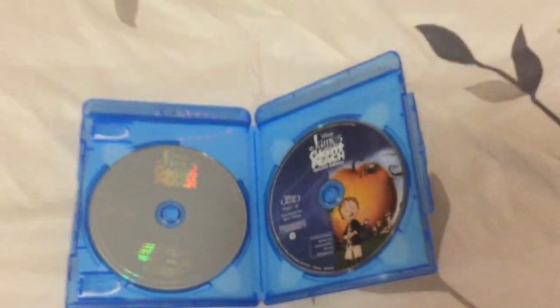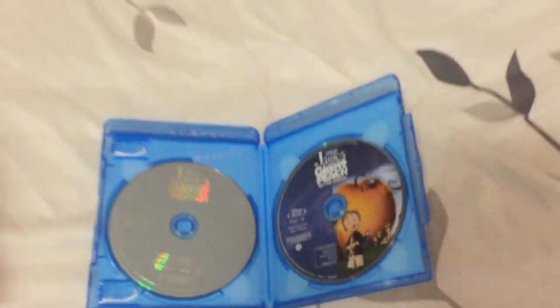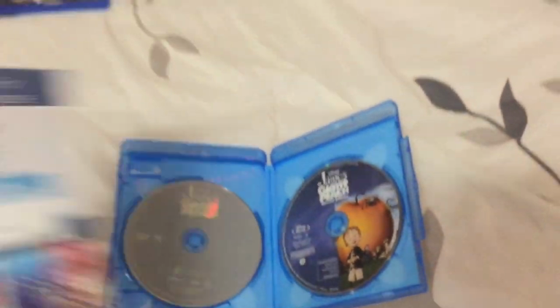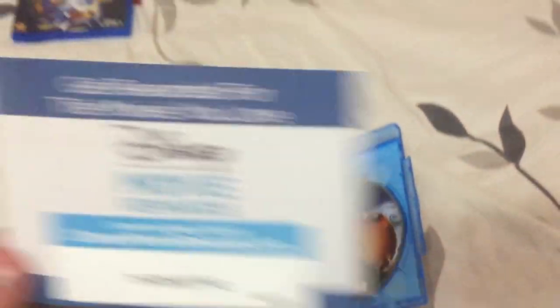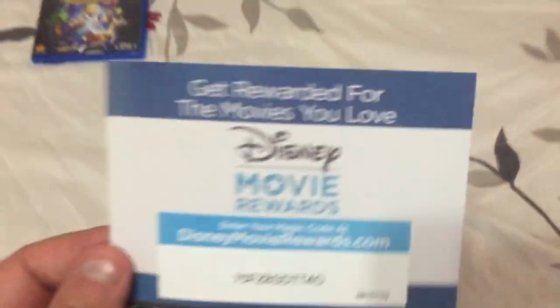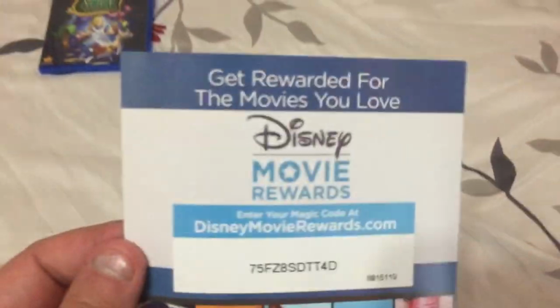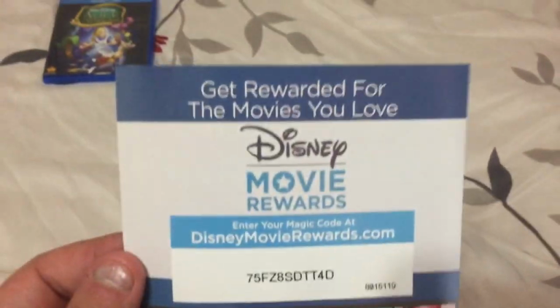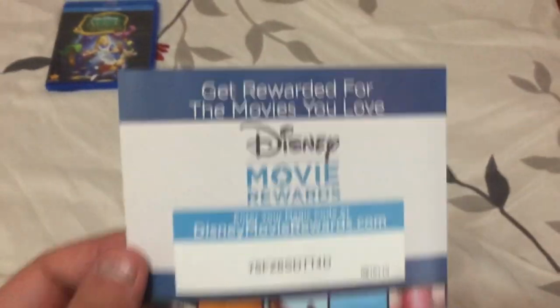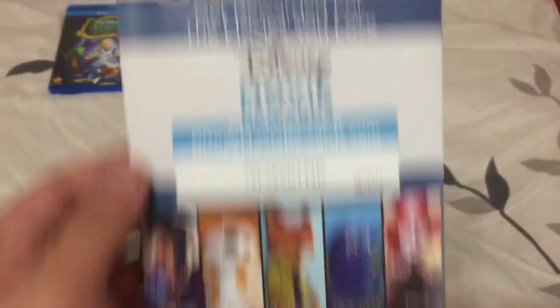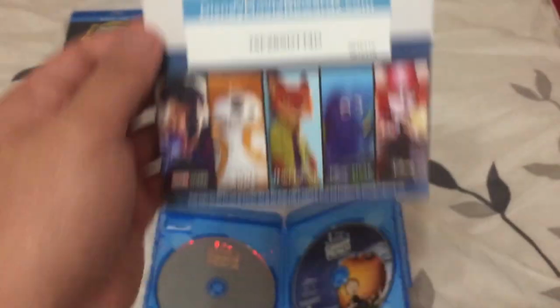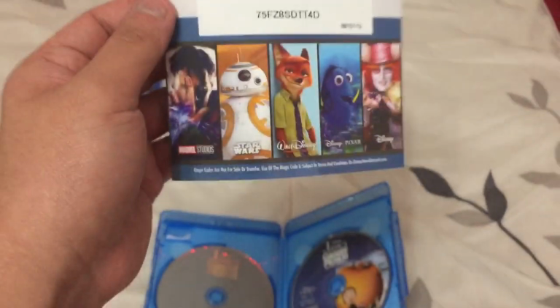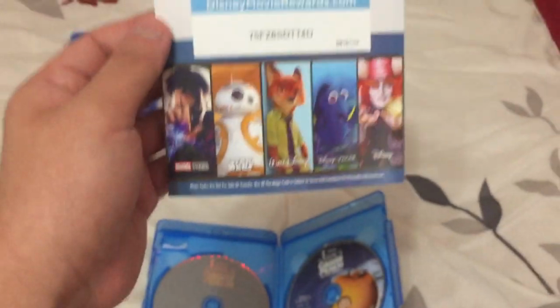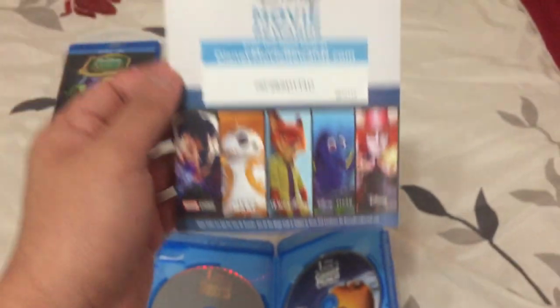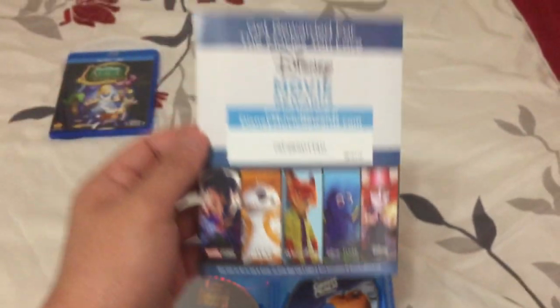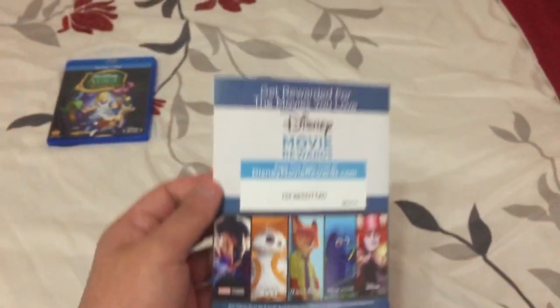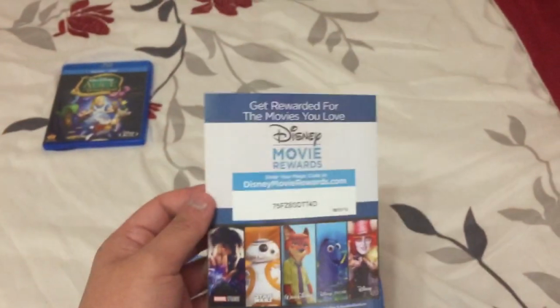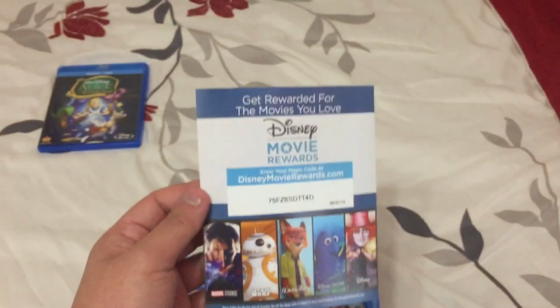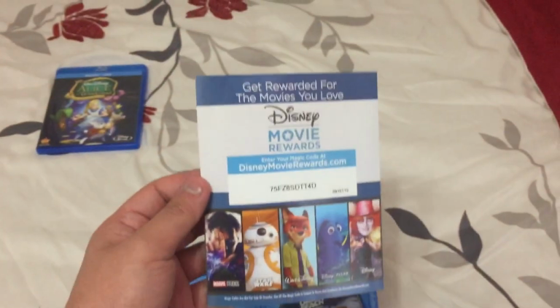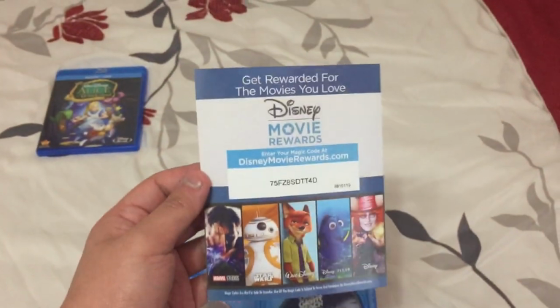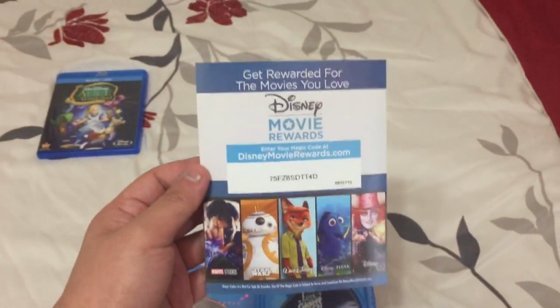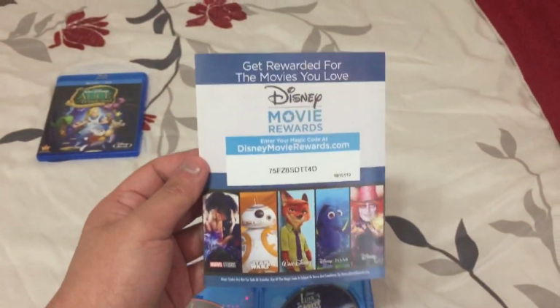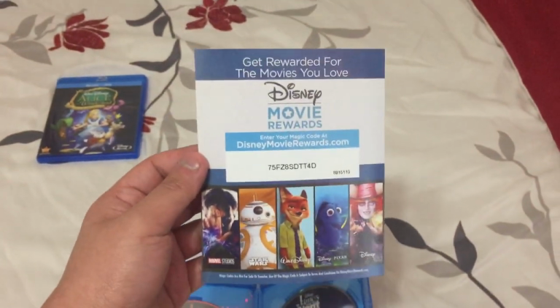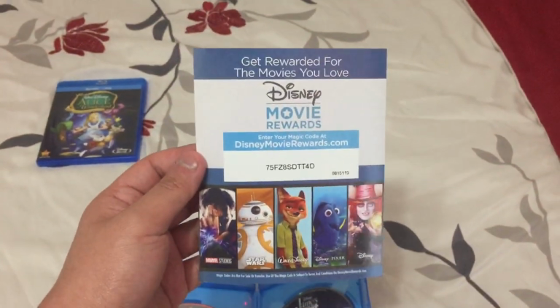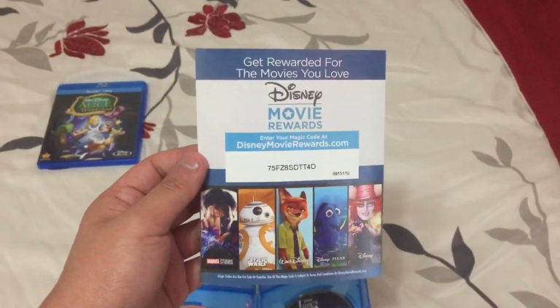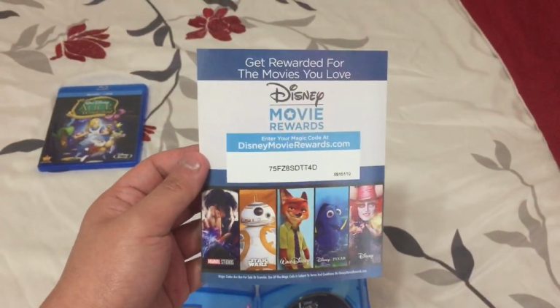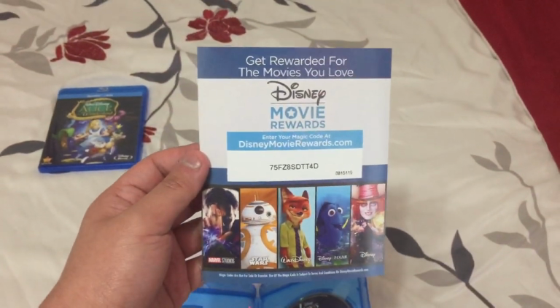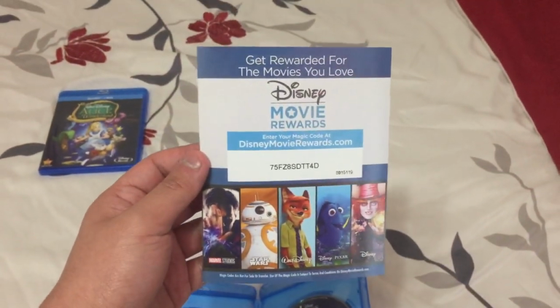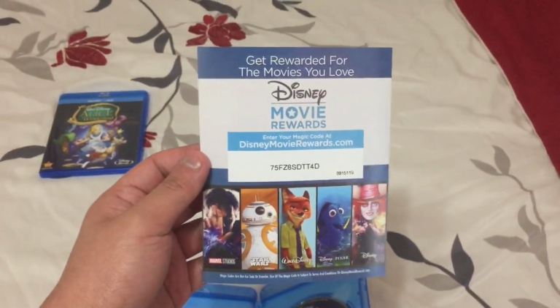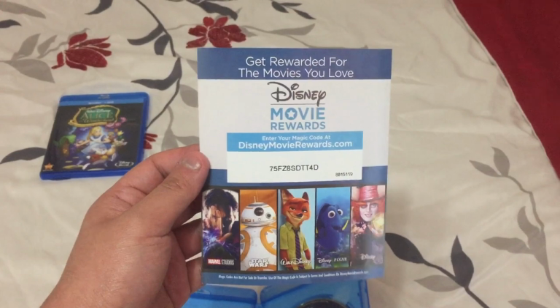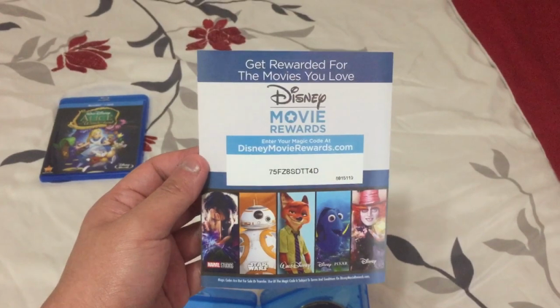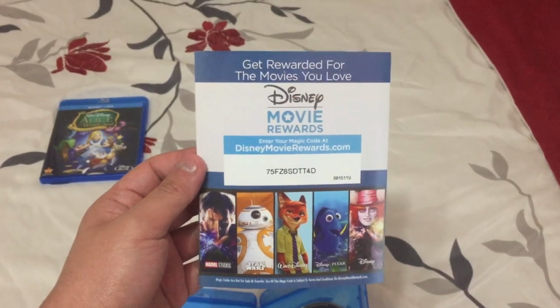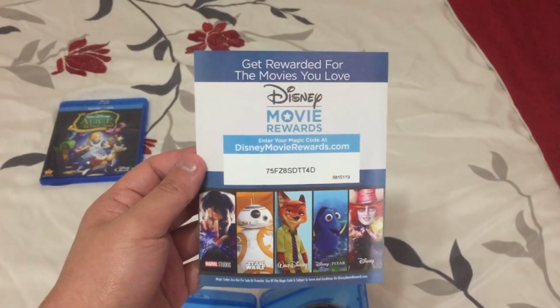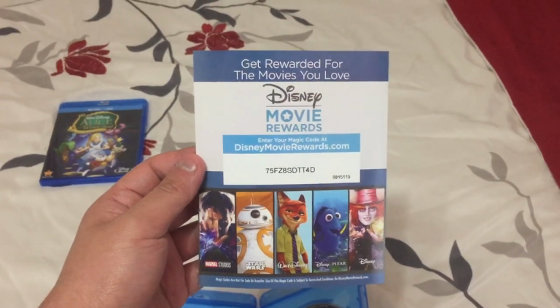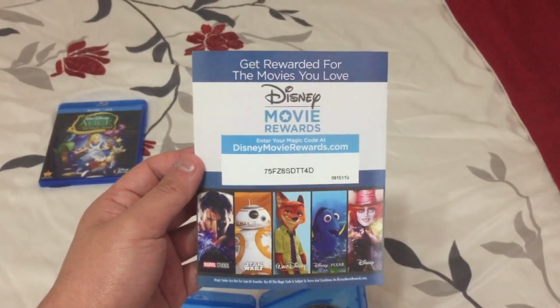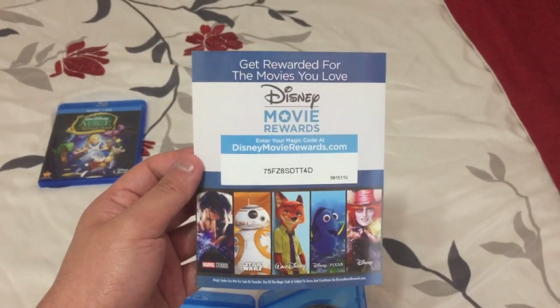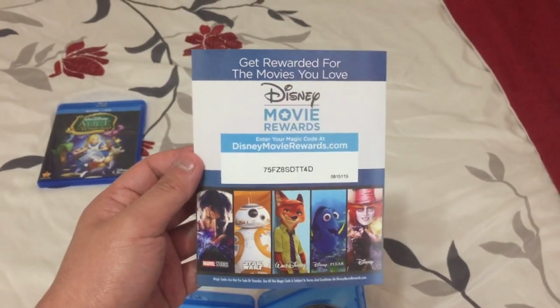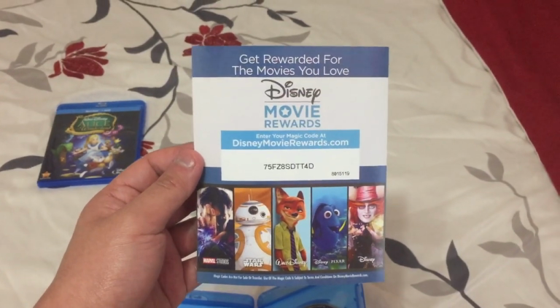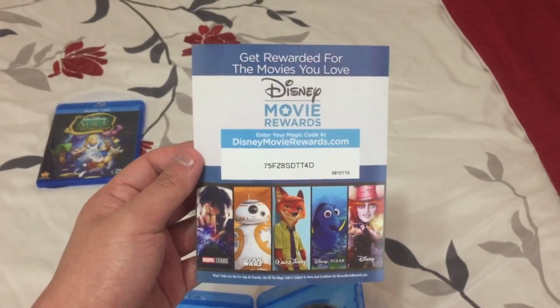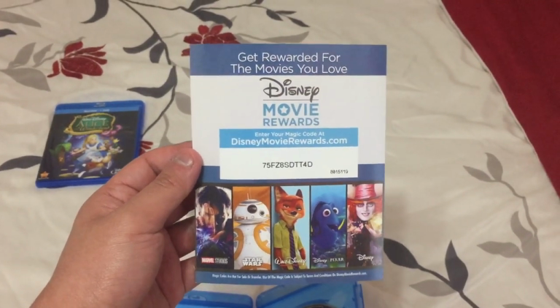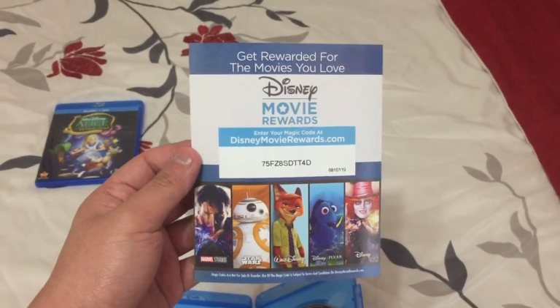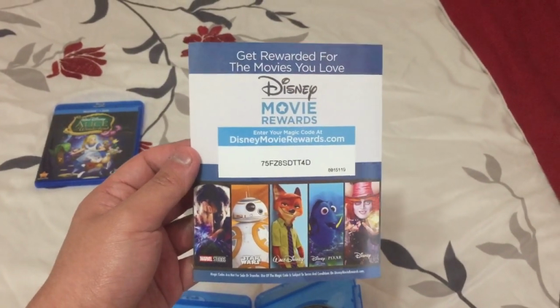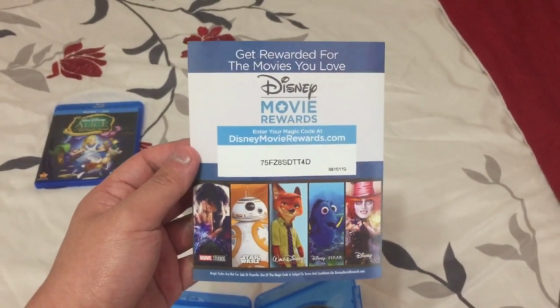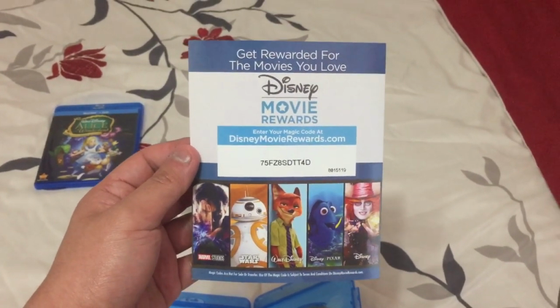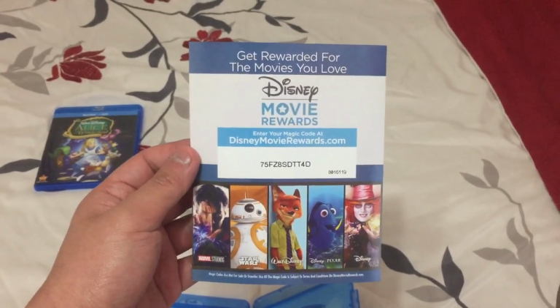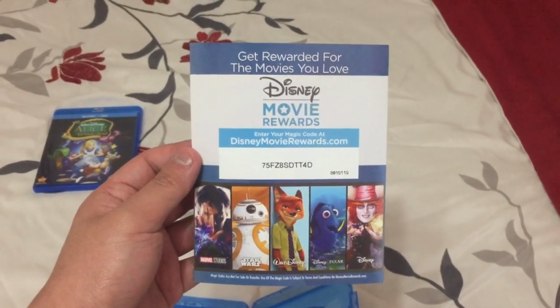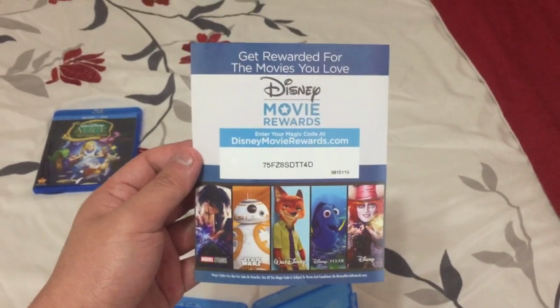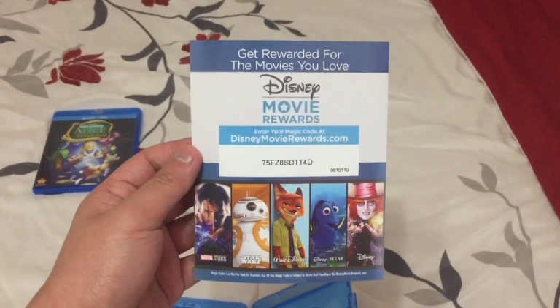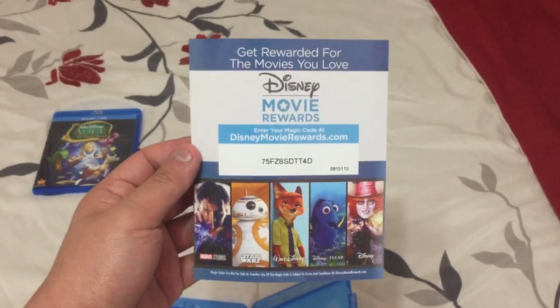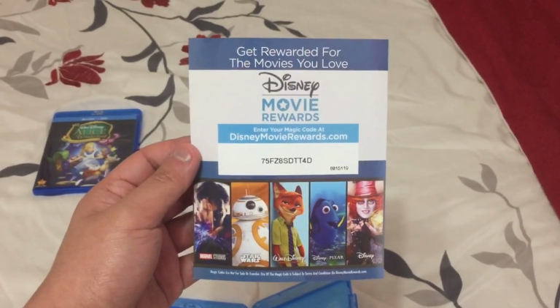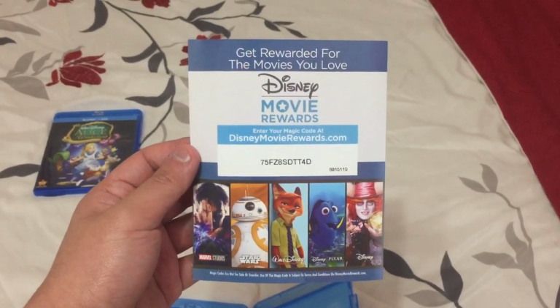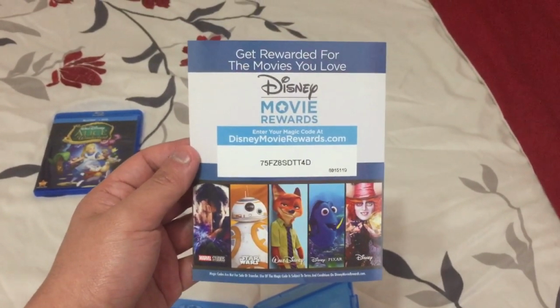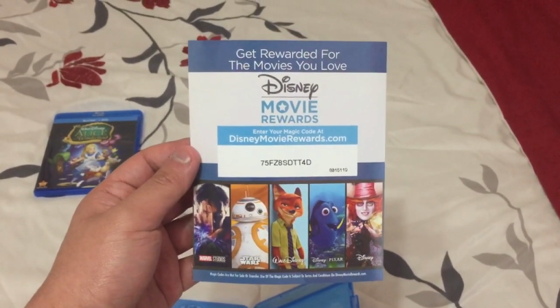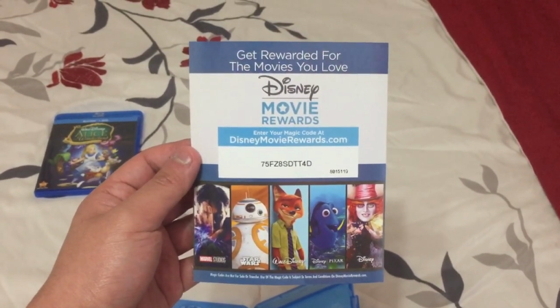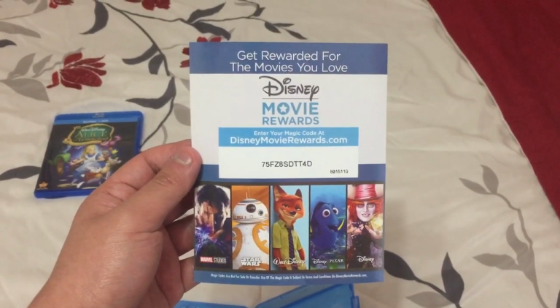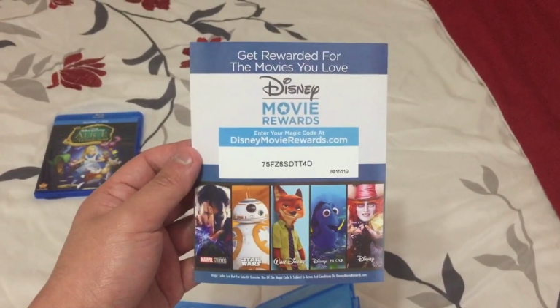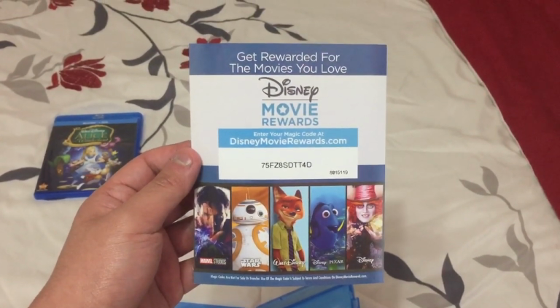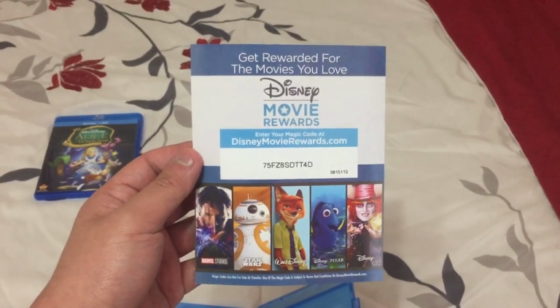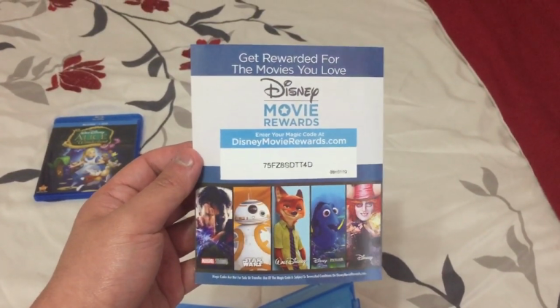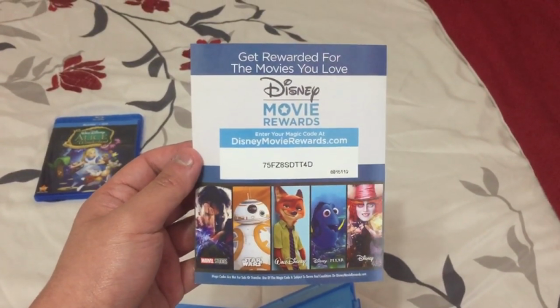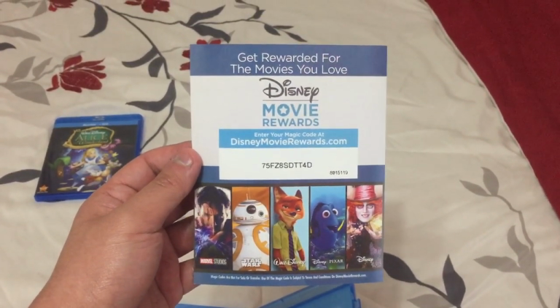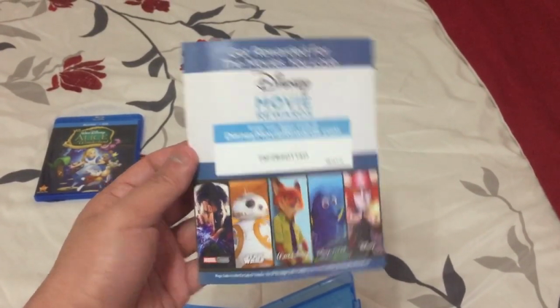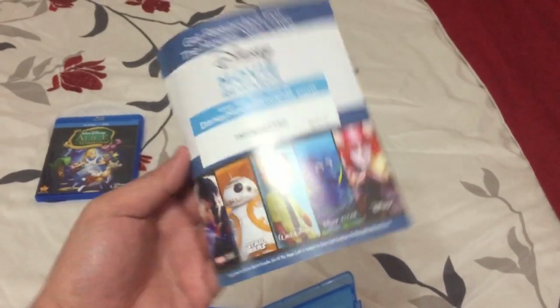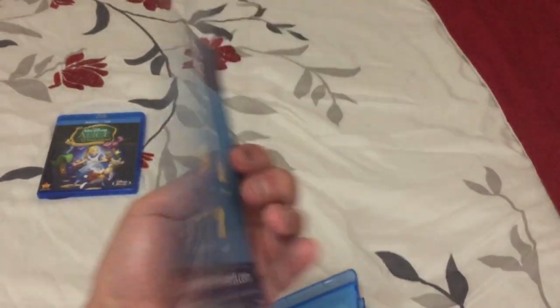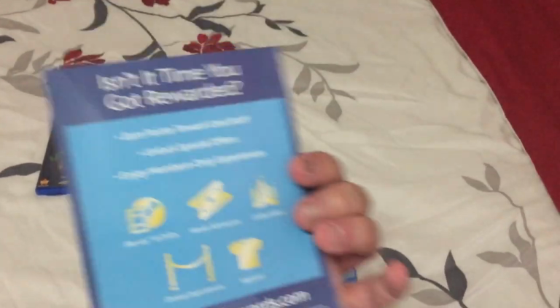And here's the Disney Movie Rewards — or Disney Movie Insider's — code. I did already use the code as well.